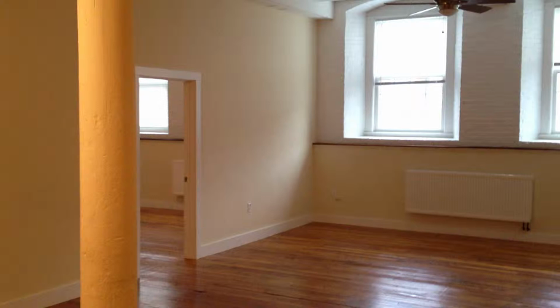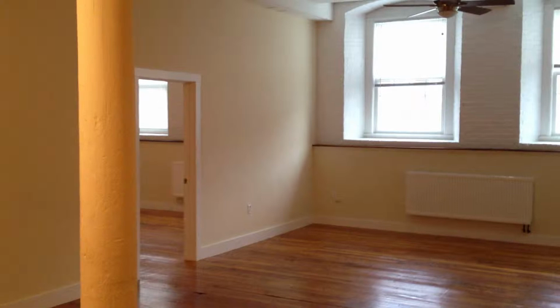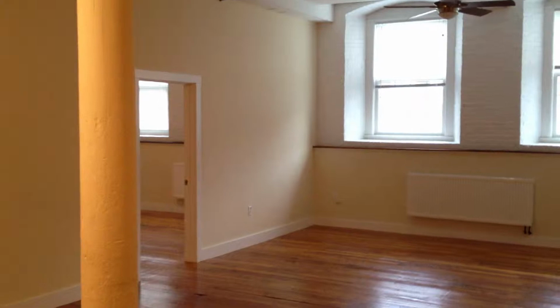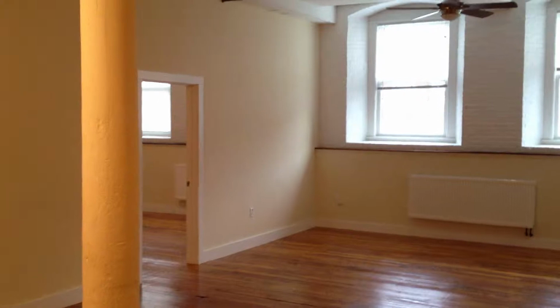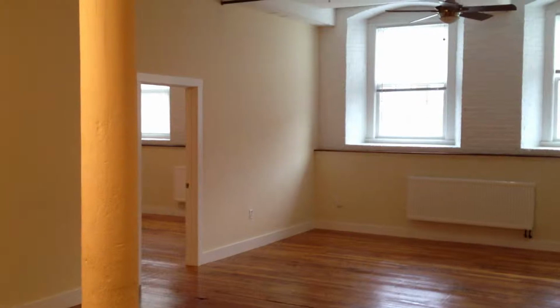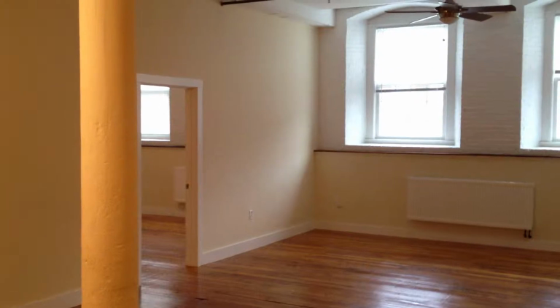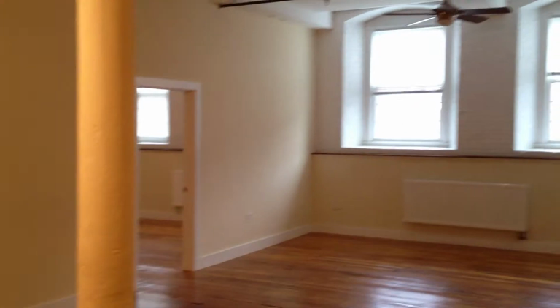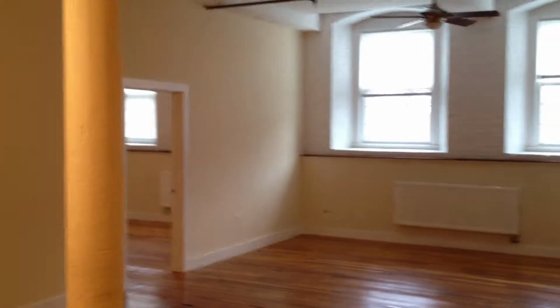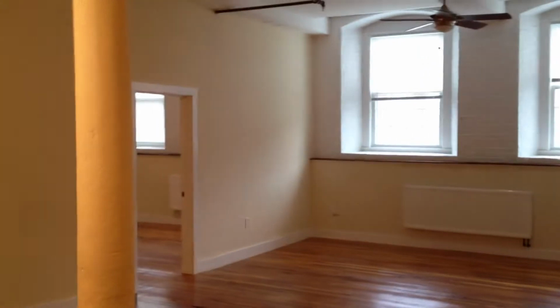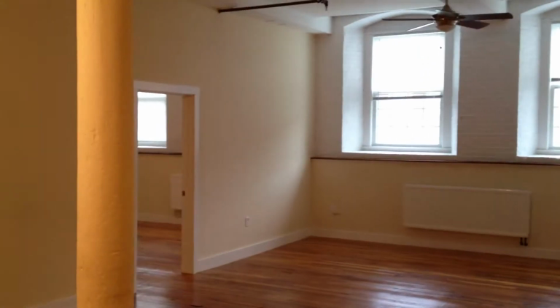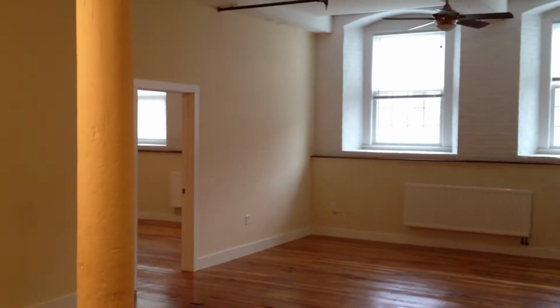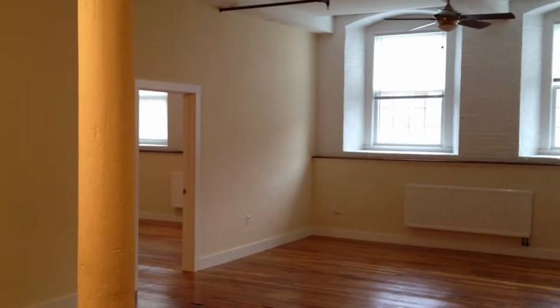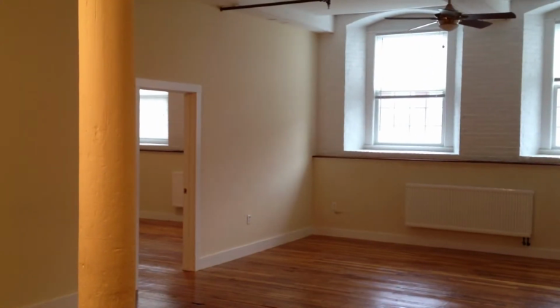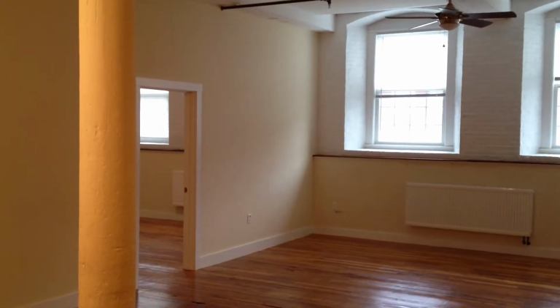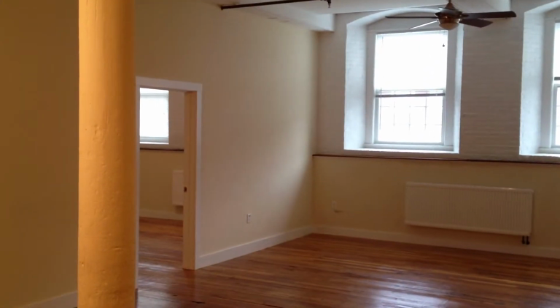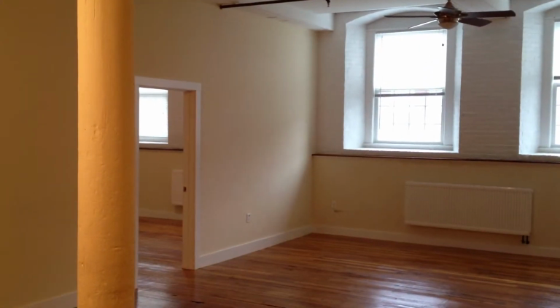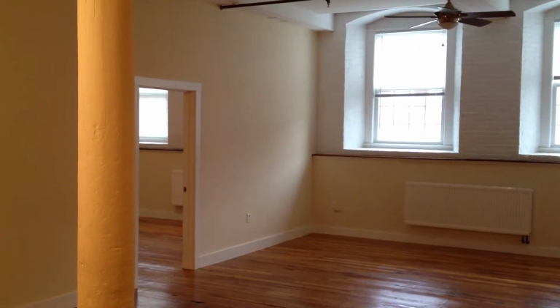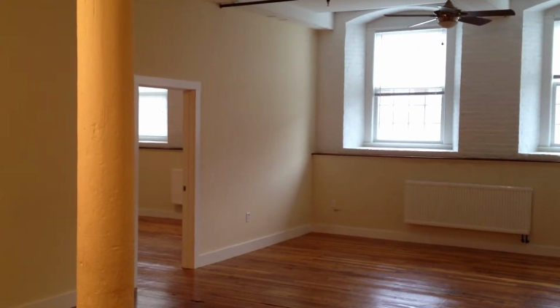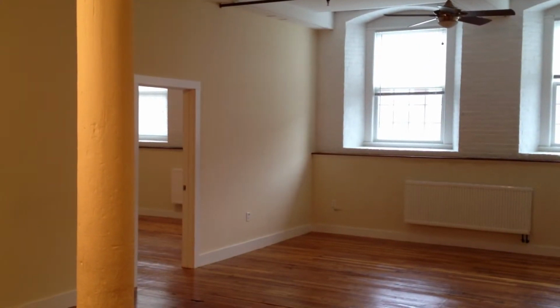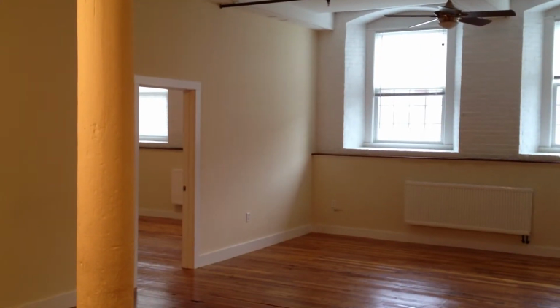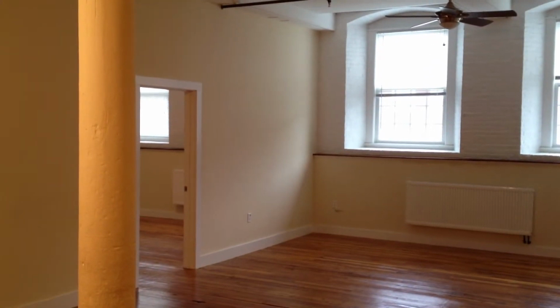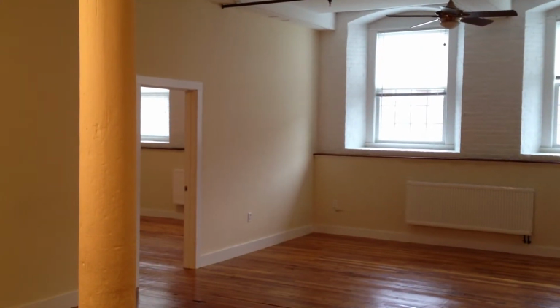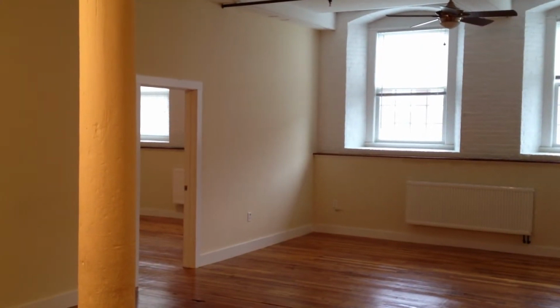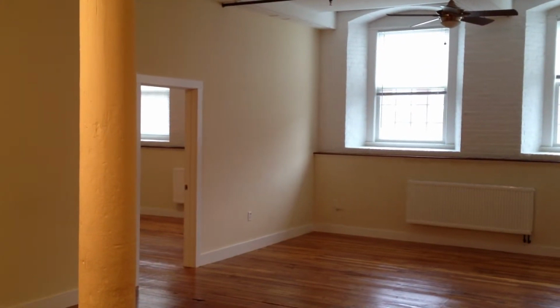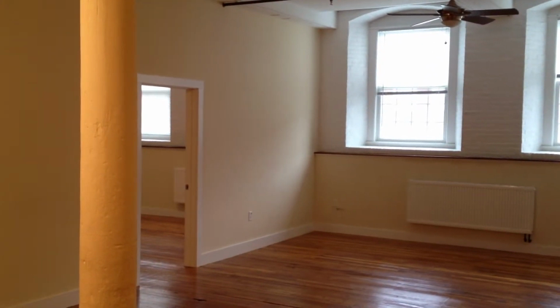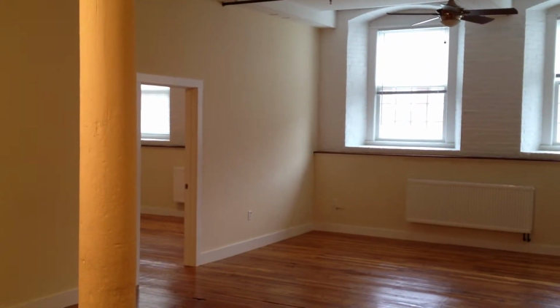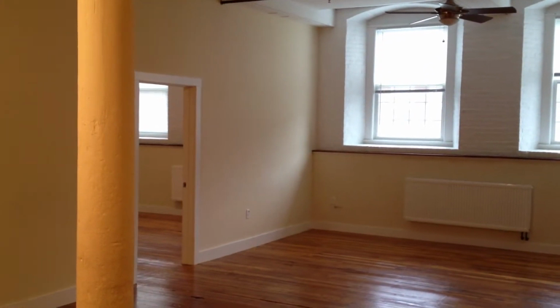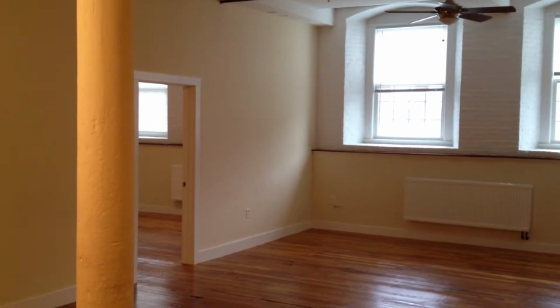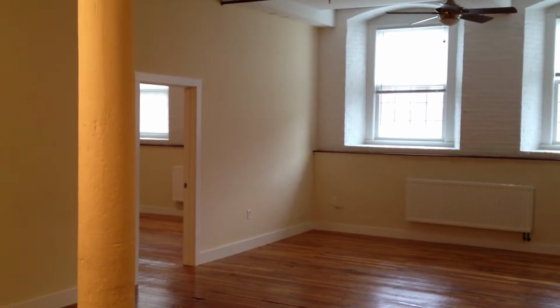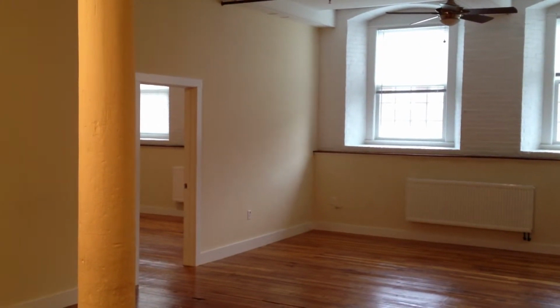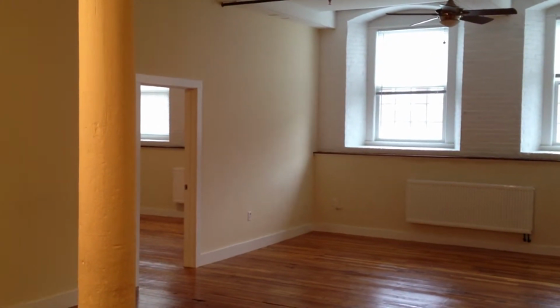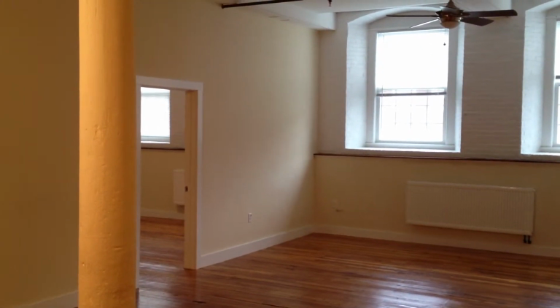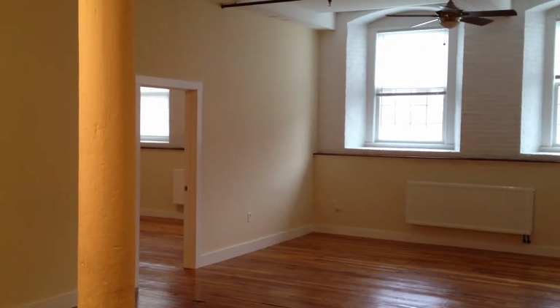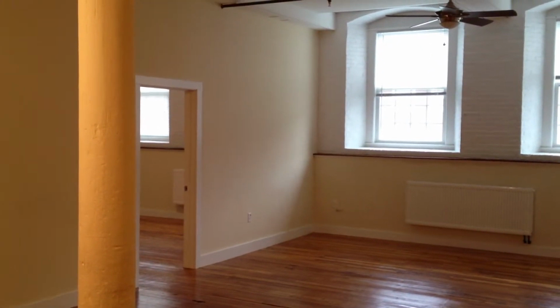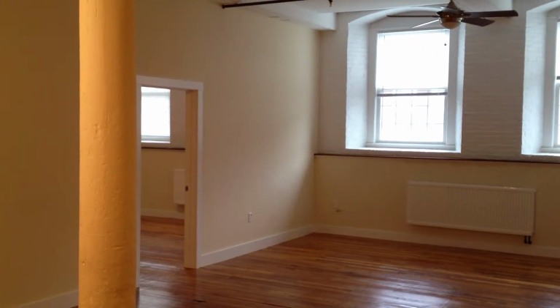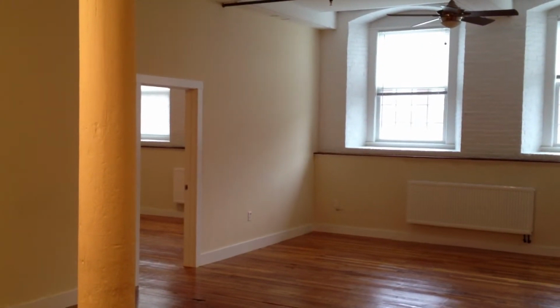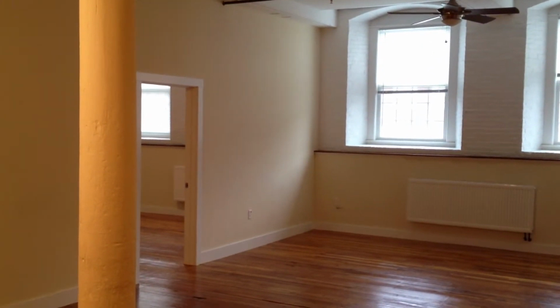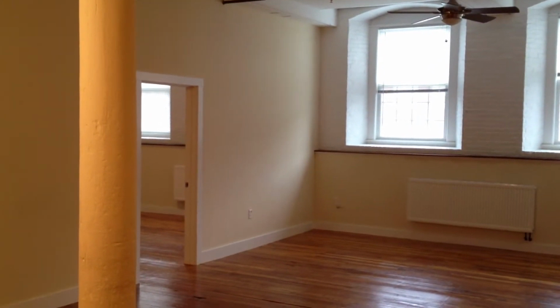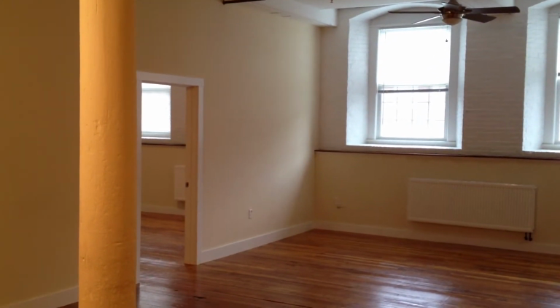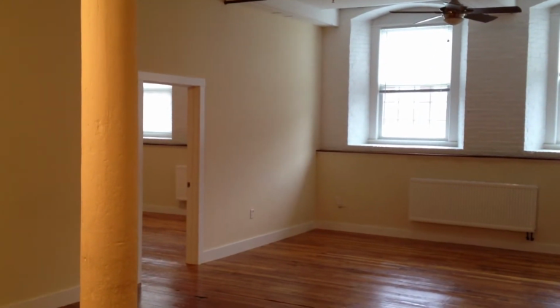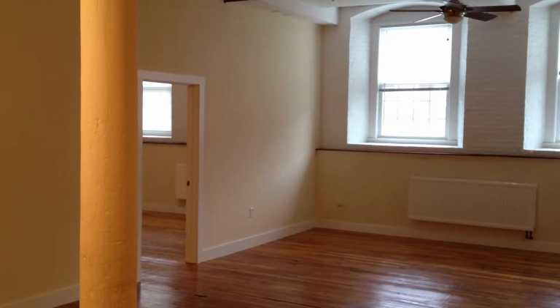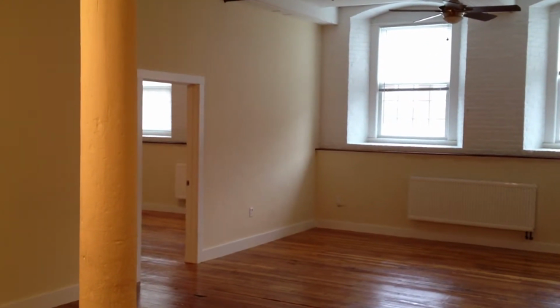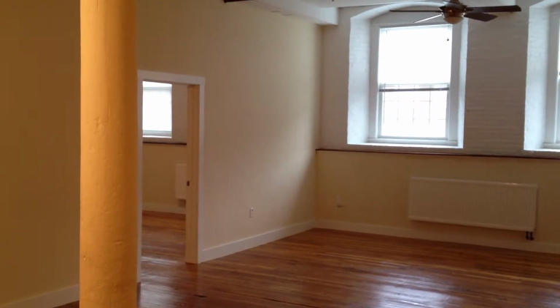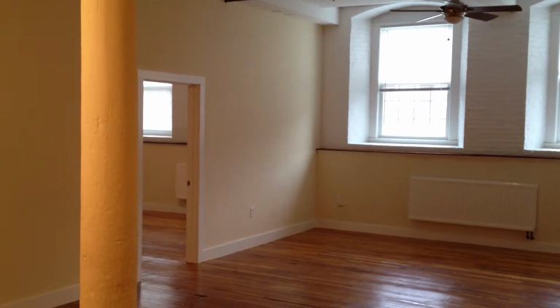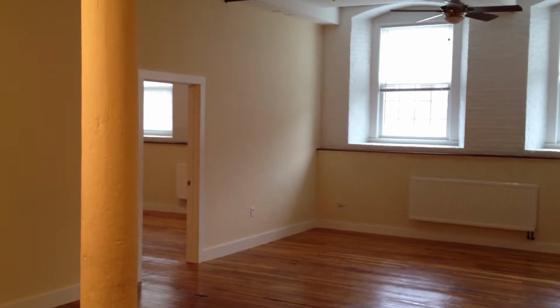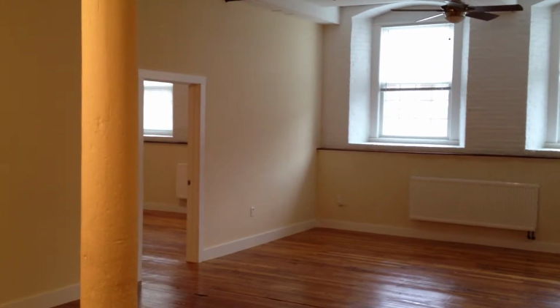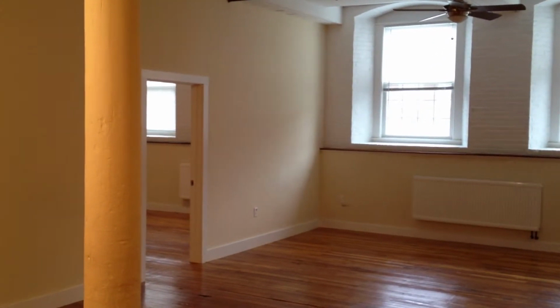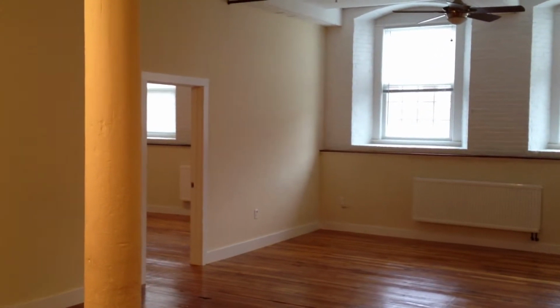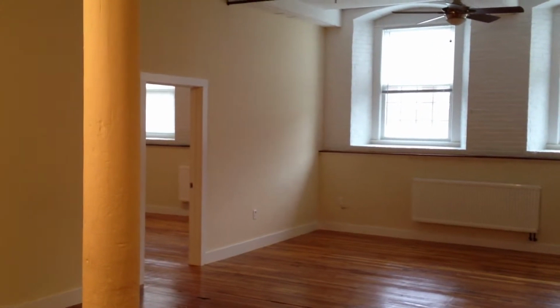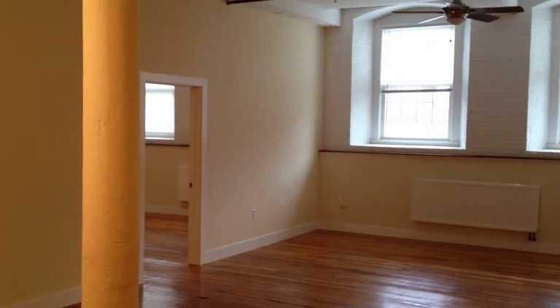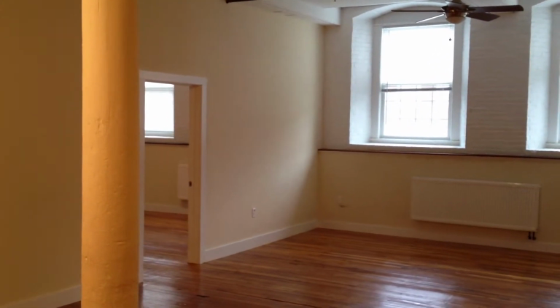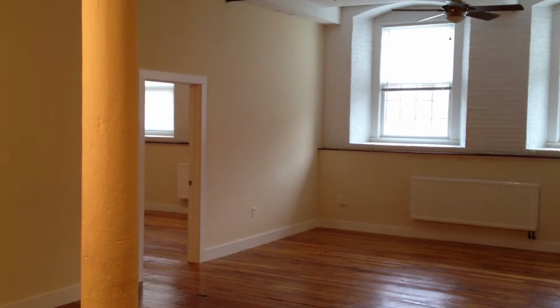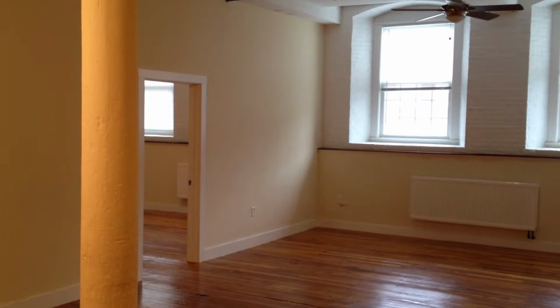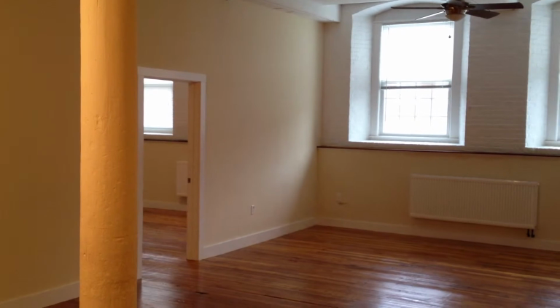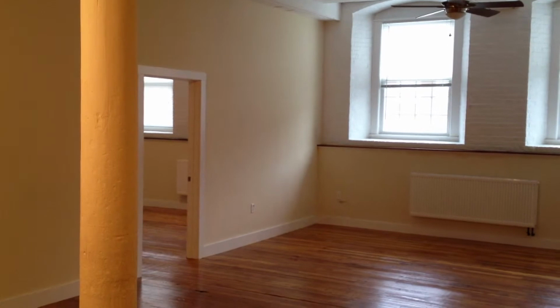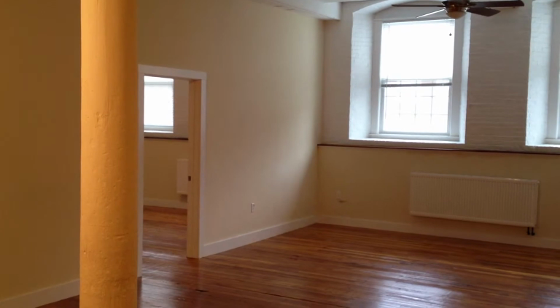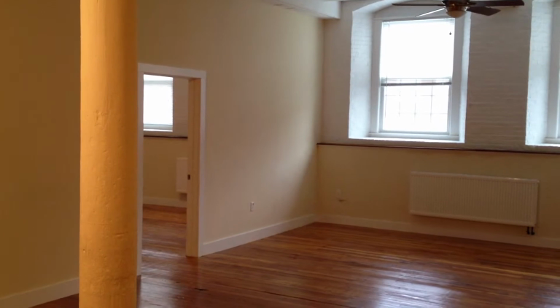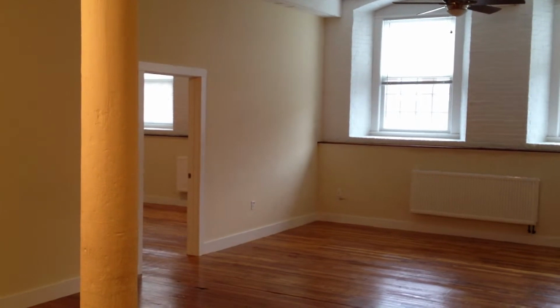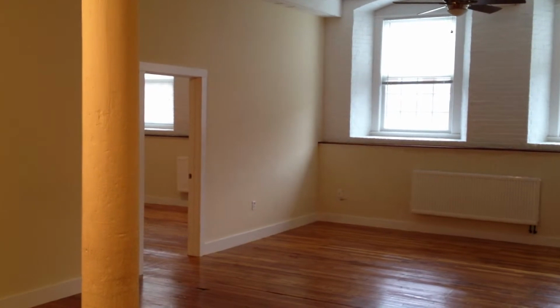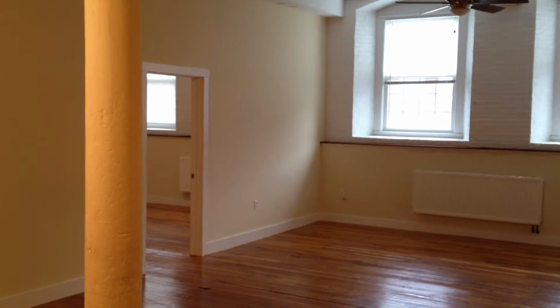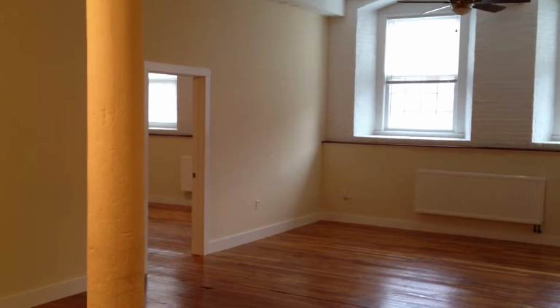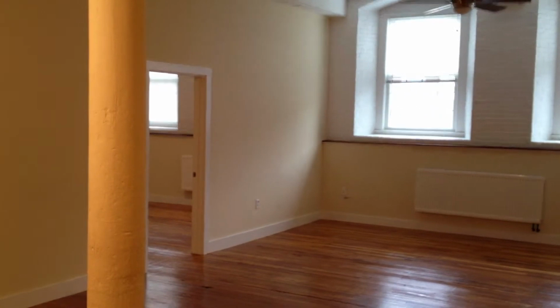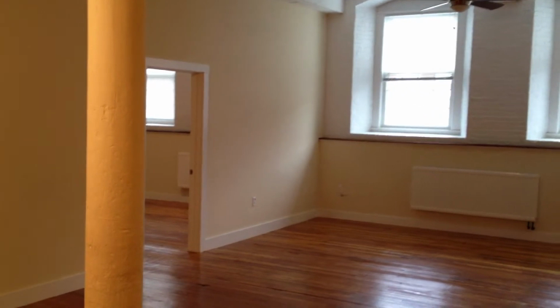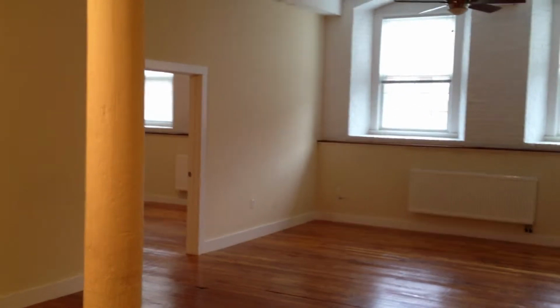Hi, this is Will Caney here at the North End Mill. Today we're going to take a video tour of a large two bedroom unit.